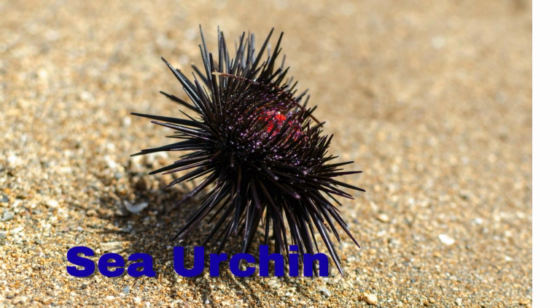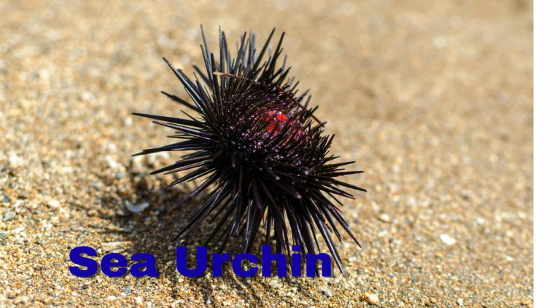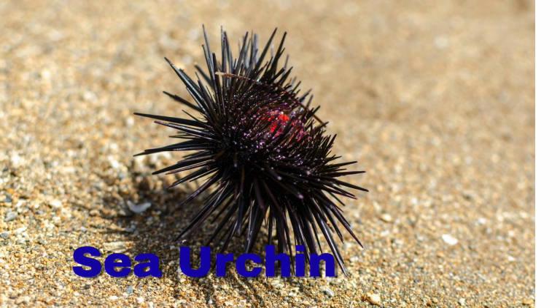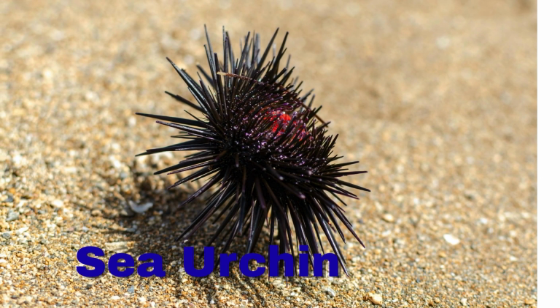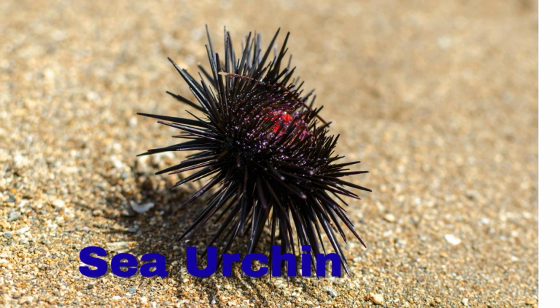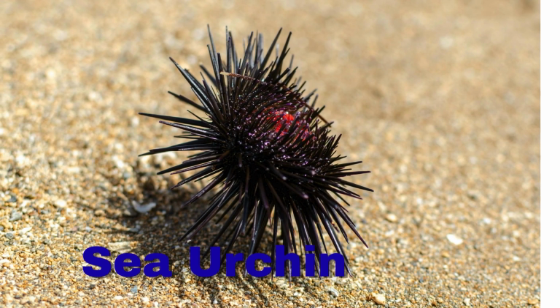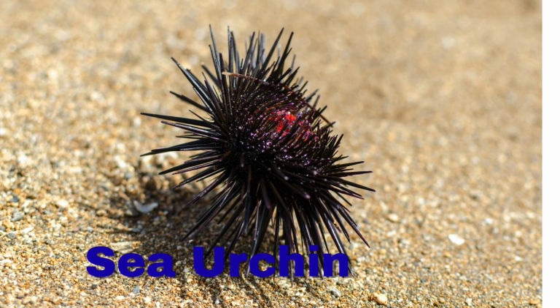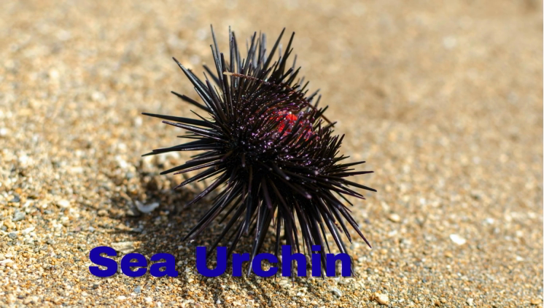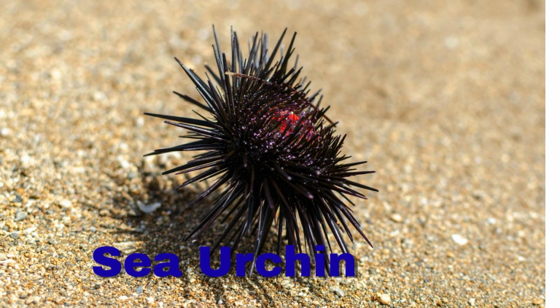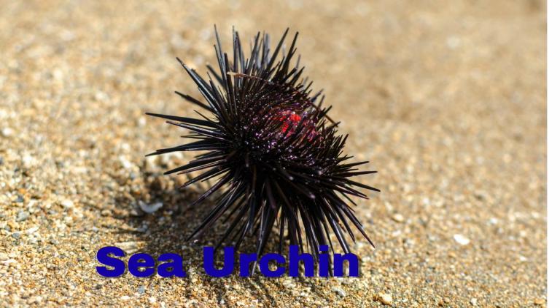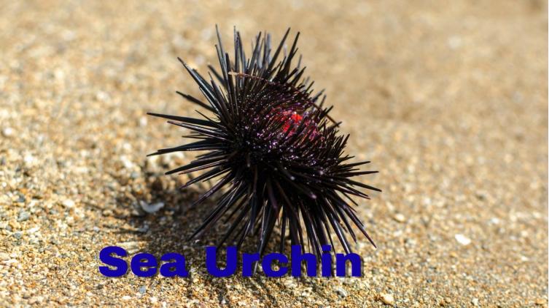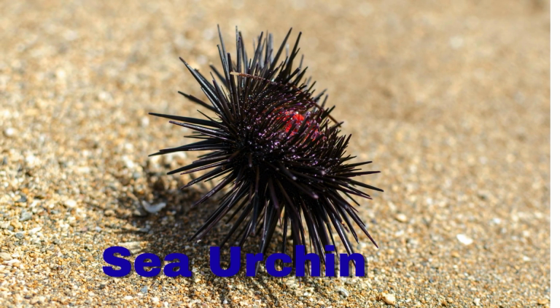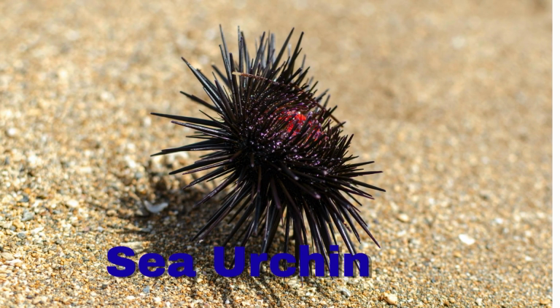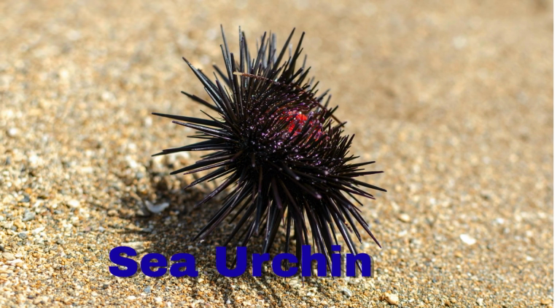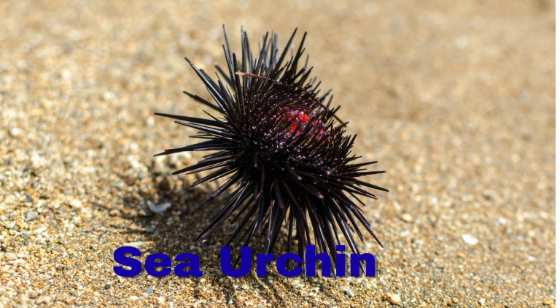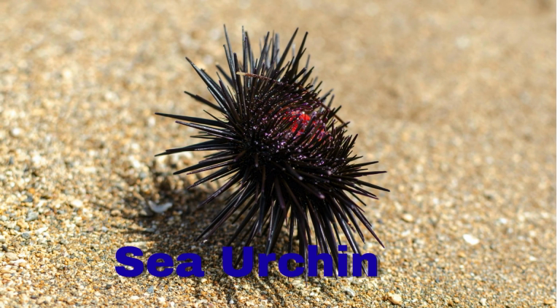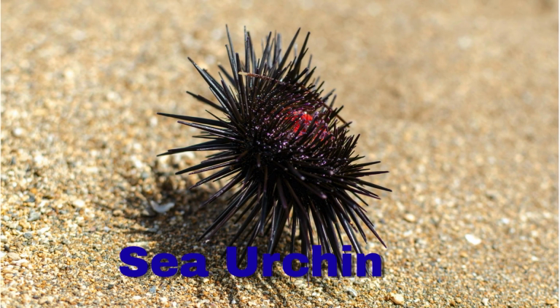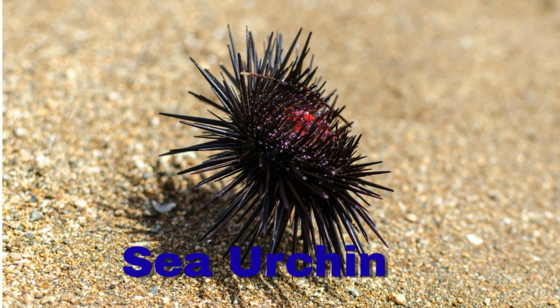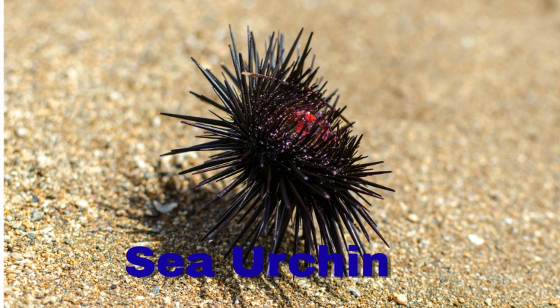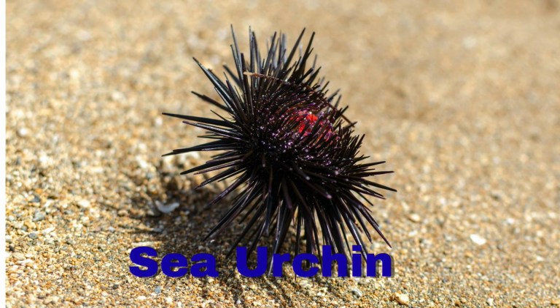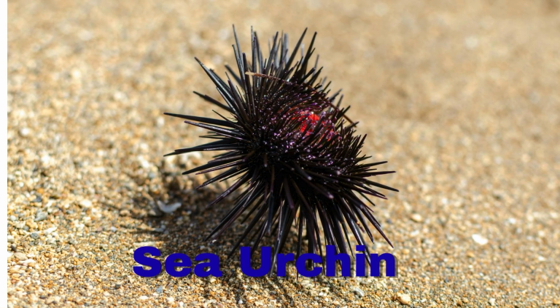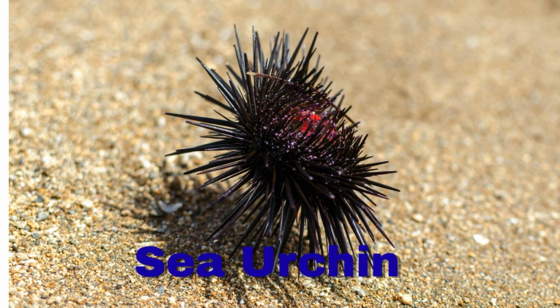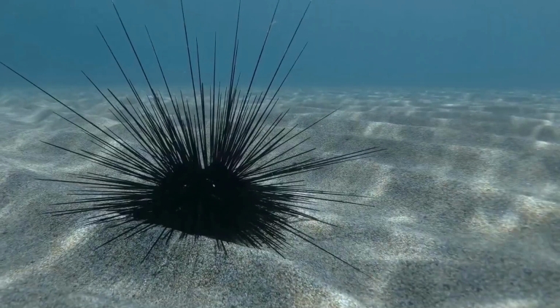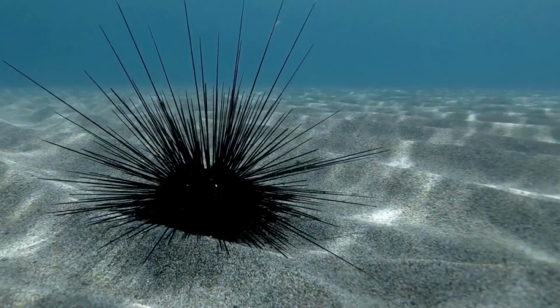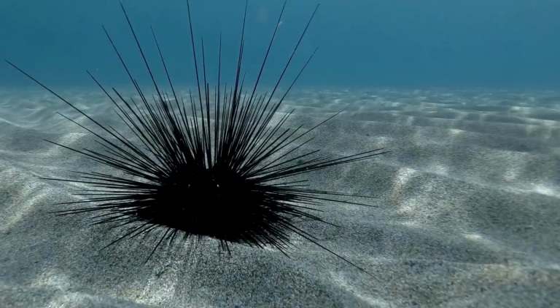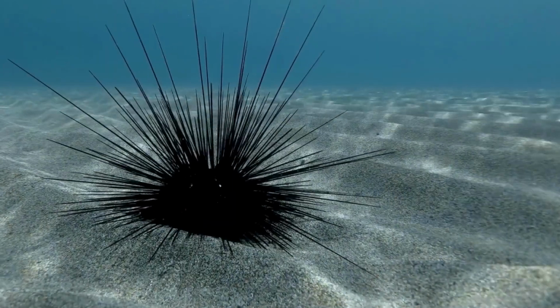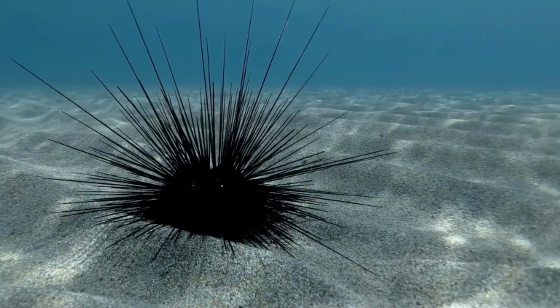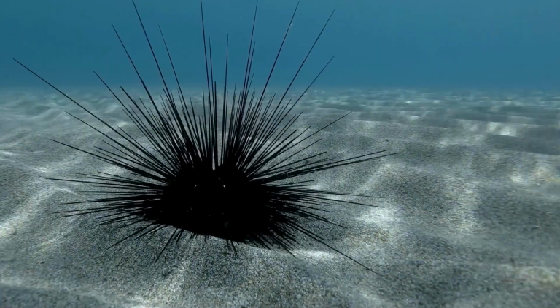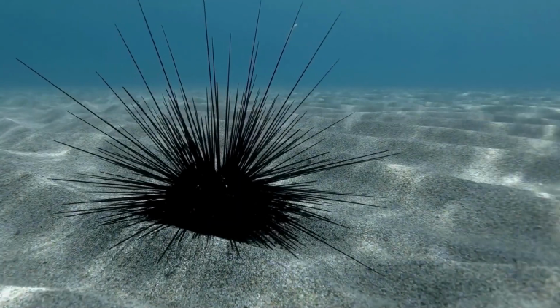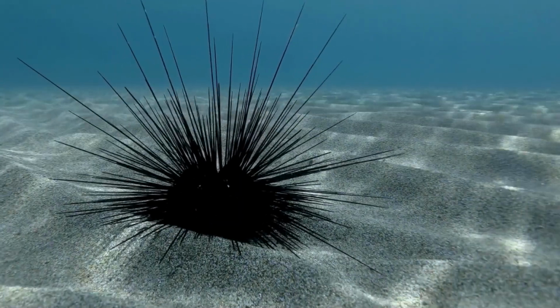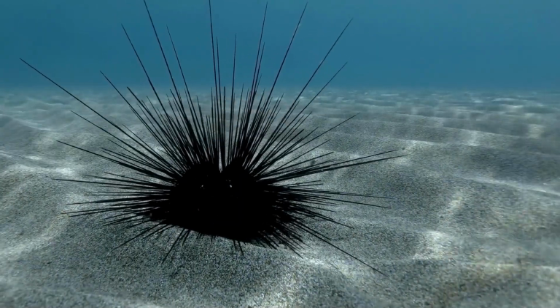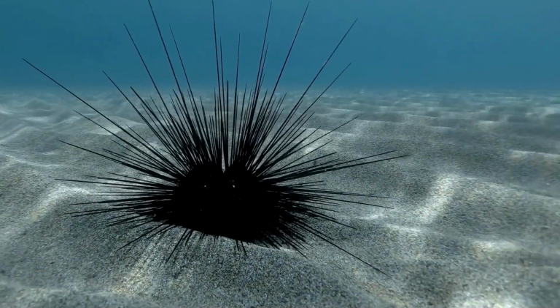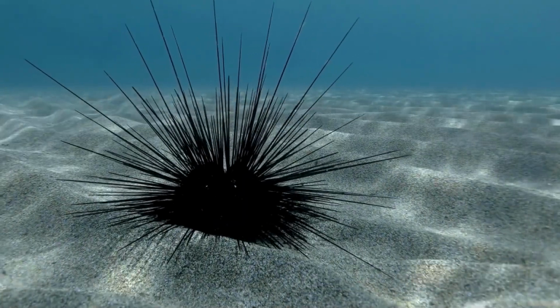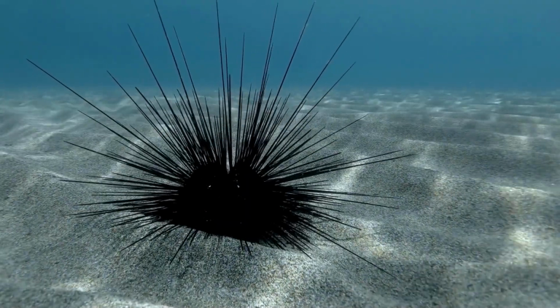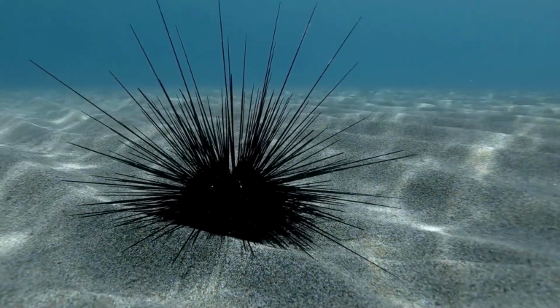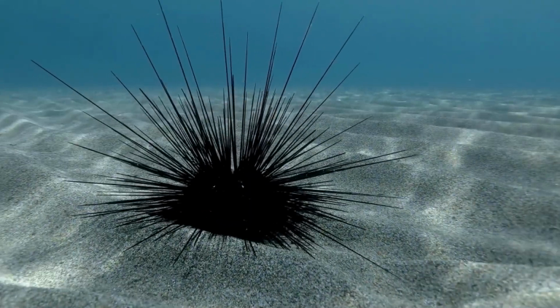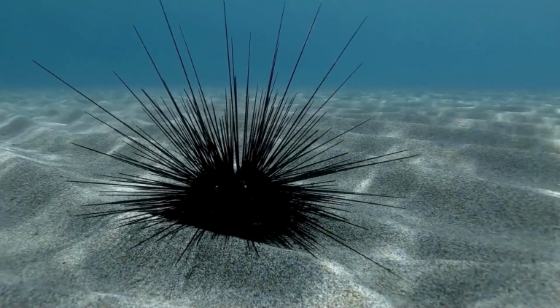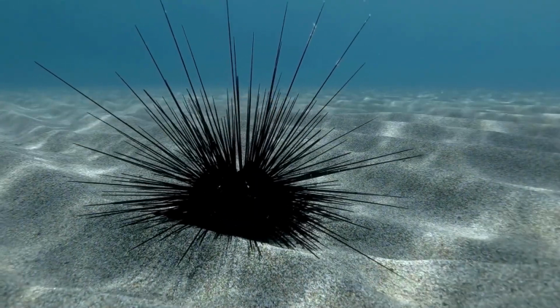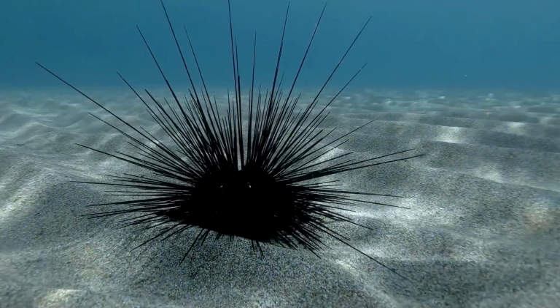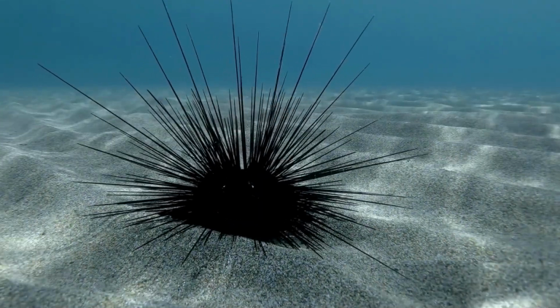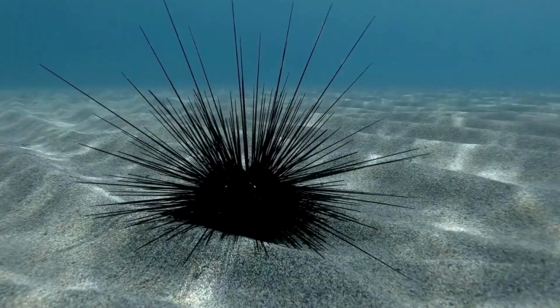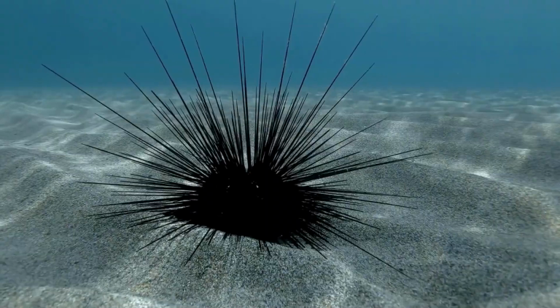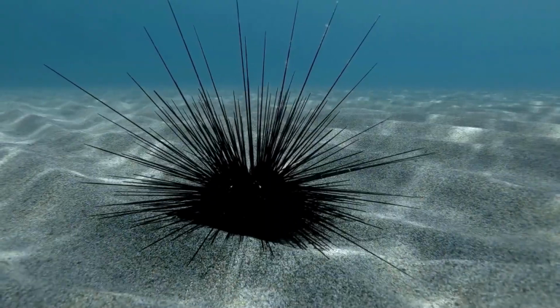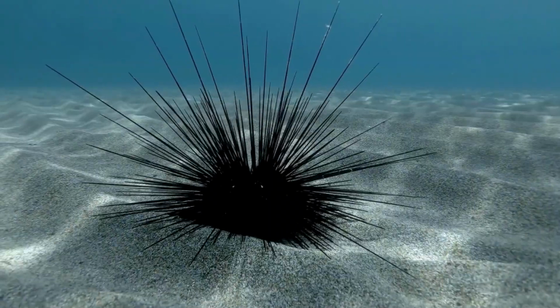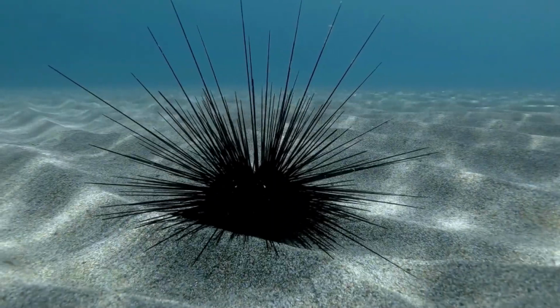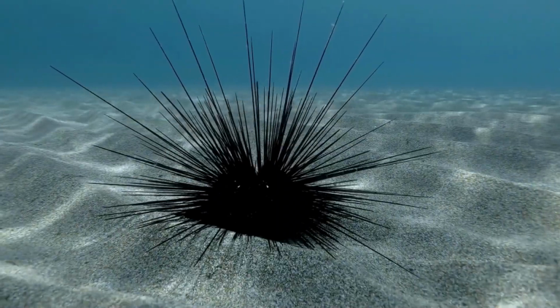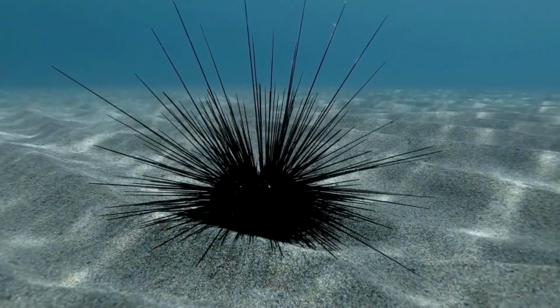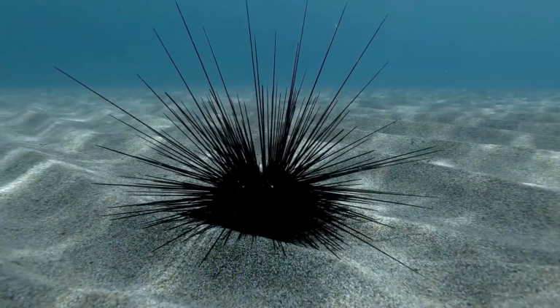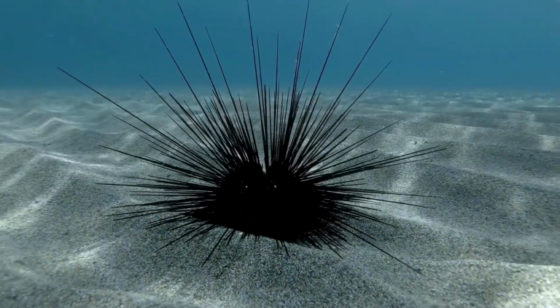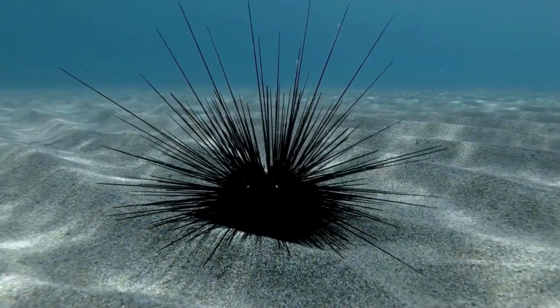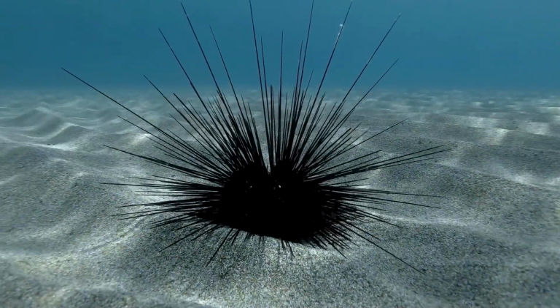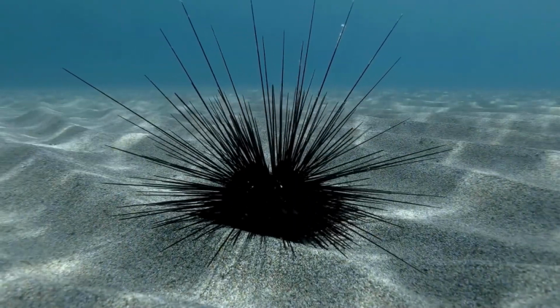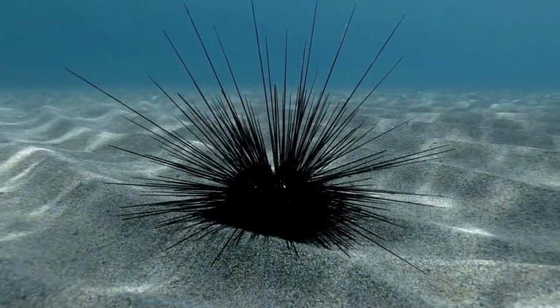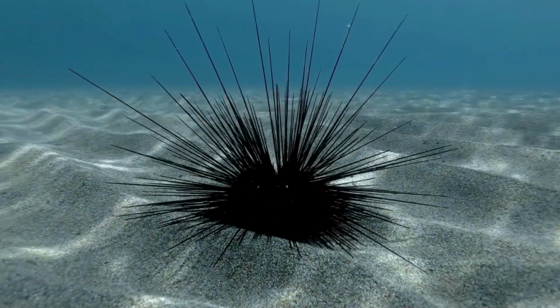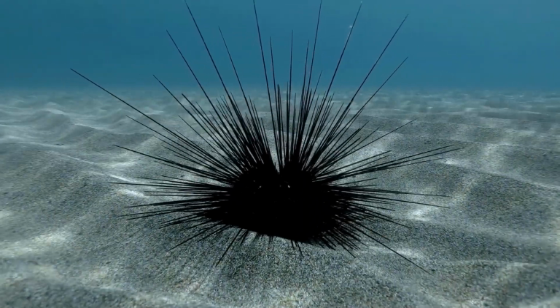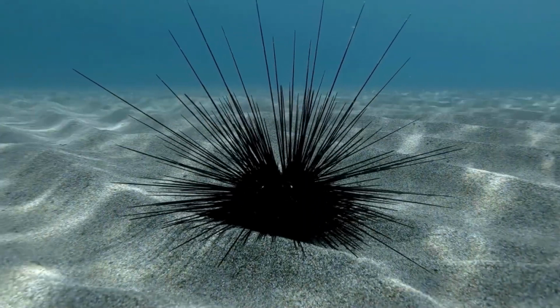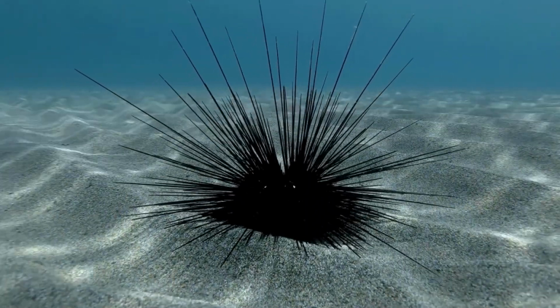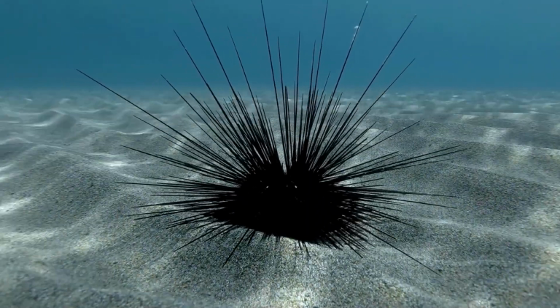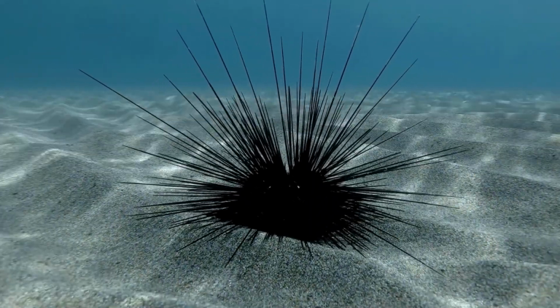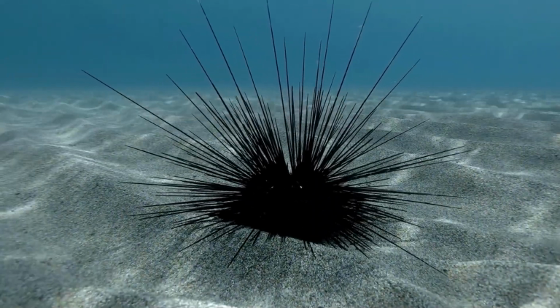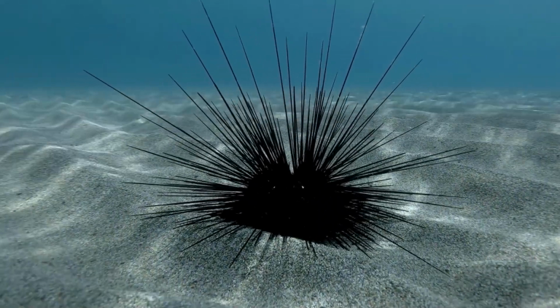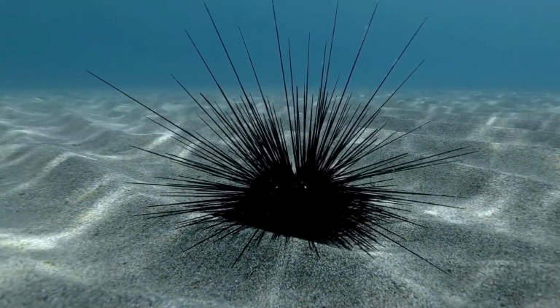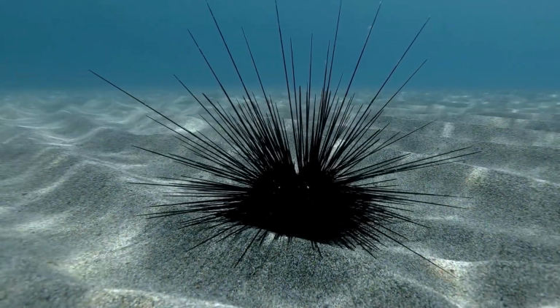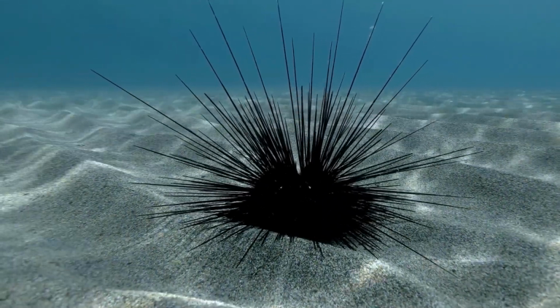Sea urchin. A sea urchin has sharp spines. It hides on the ocean floor.